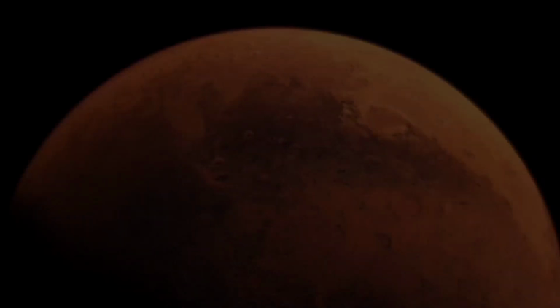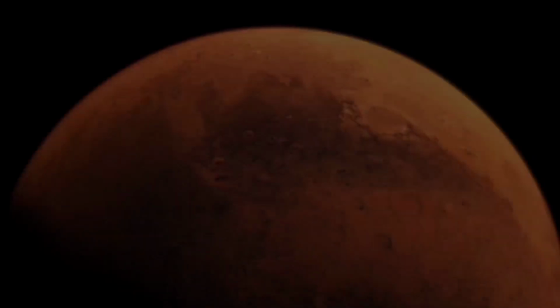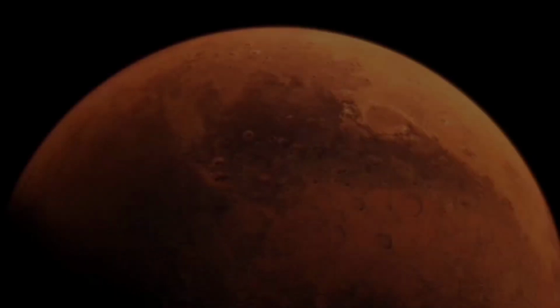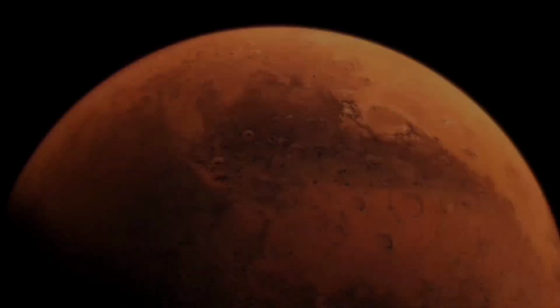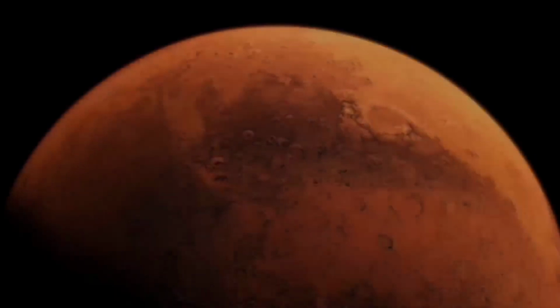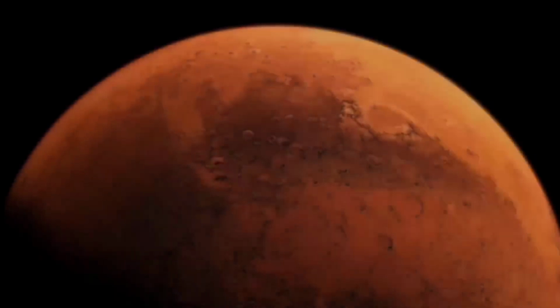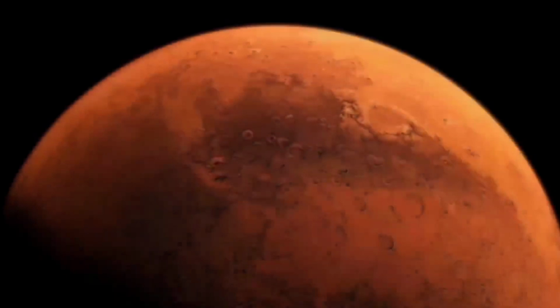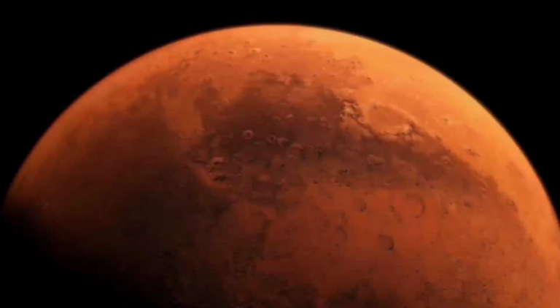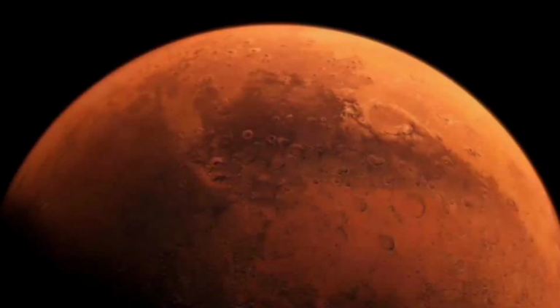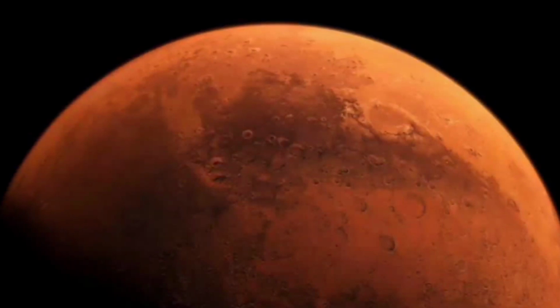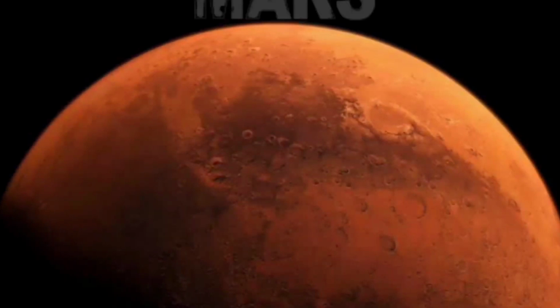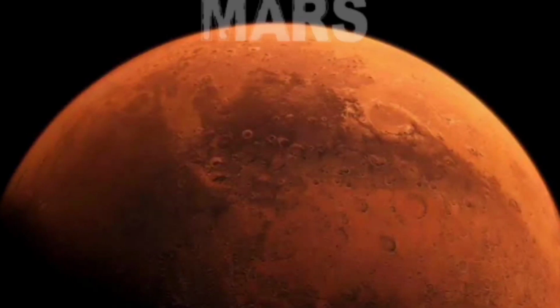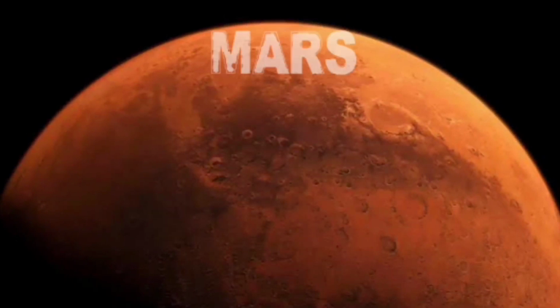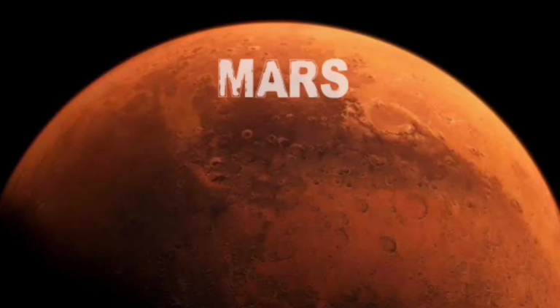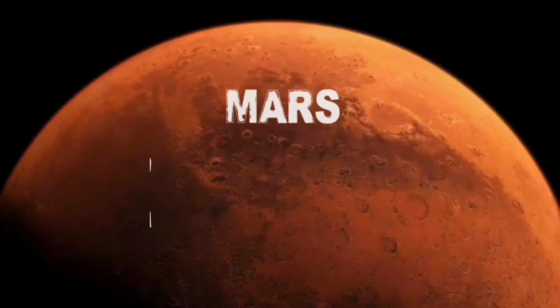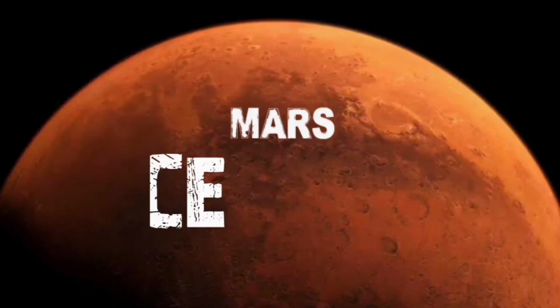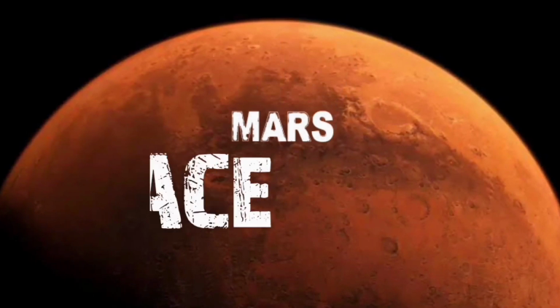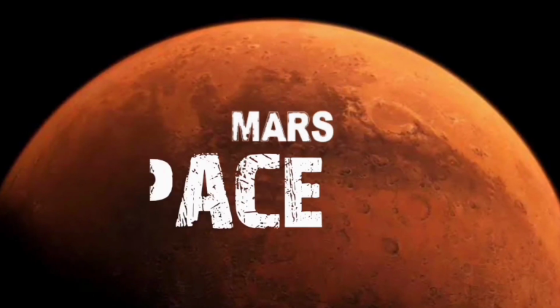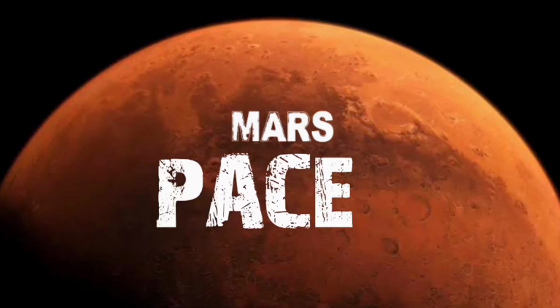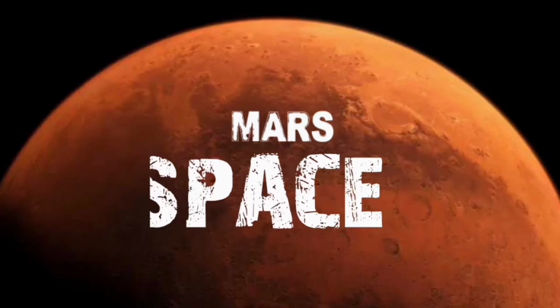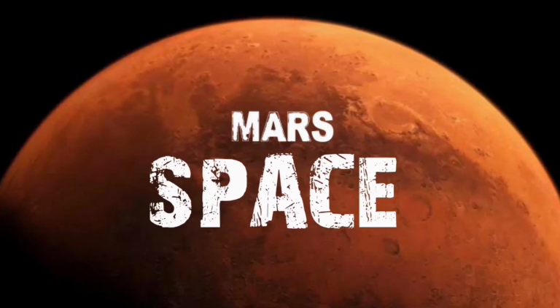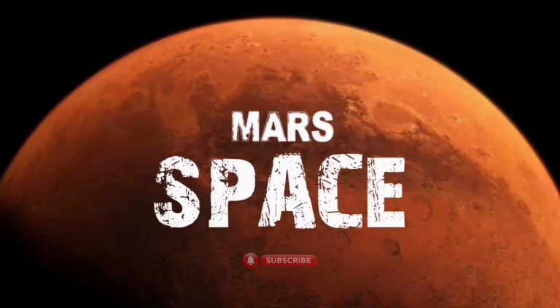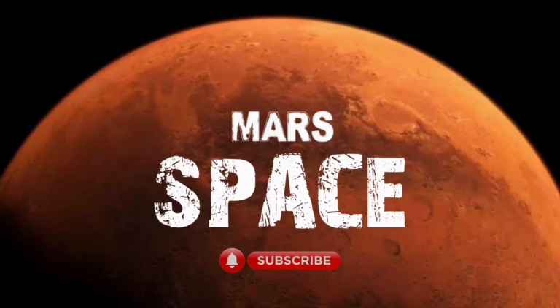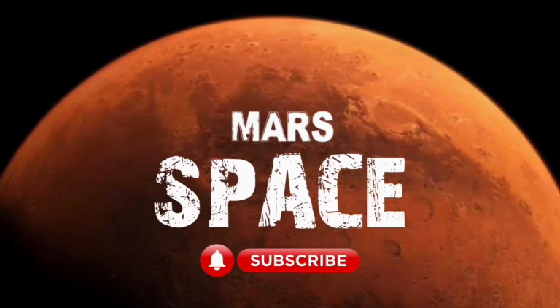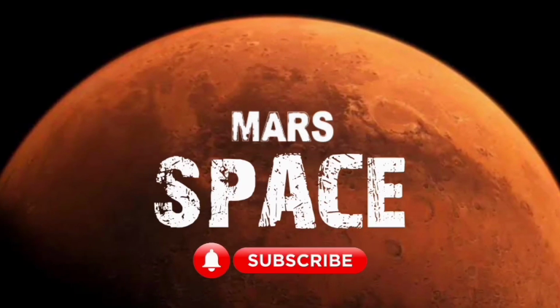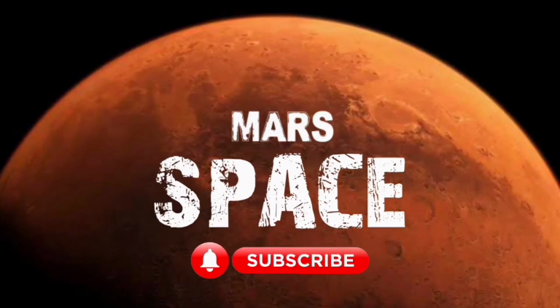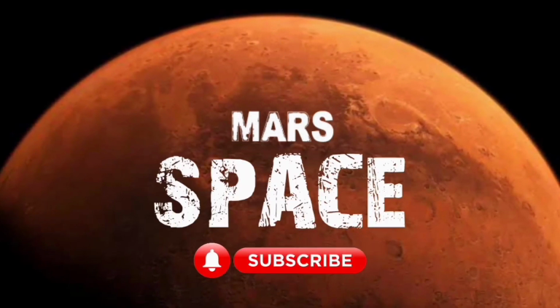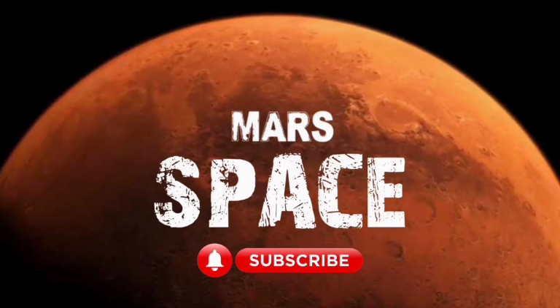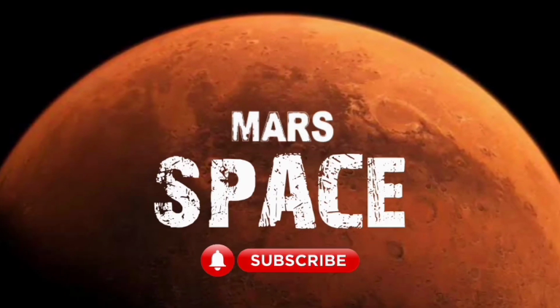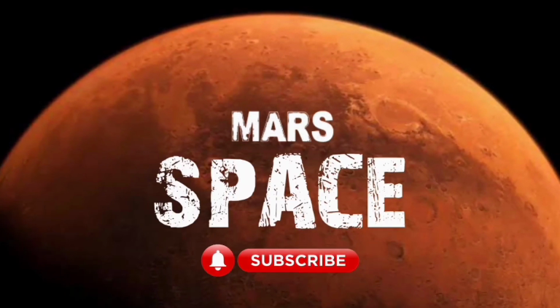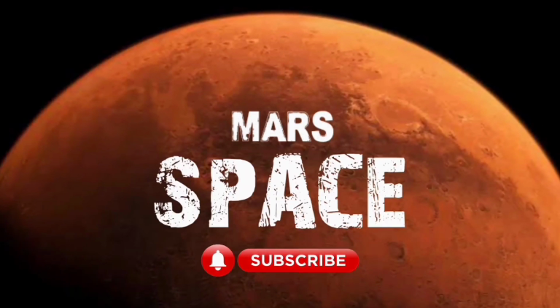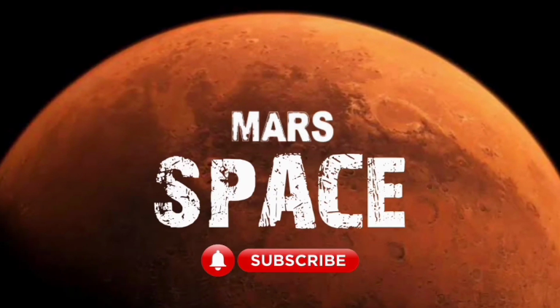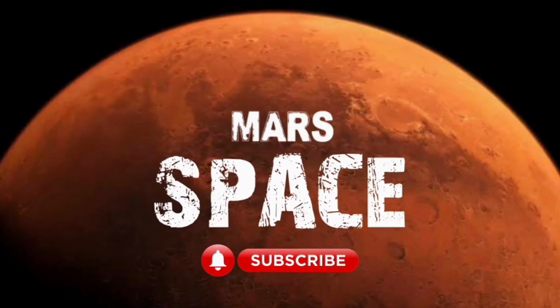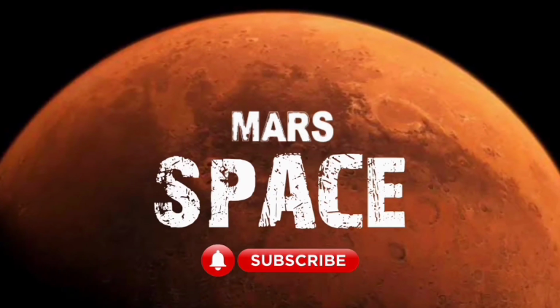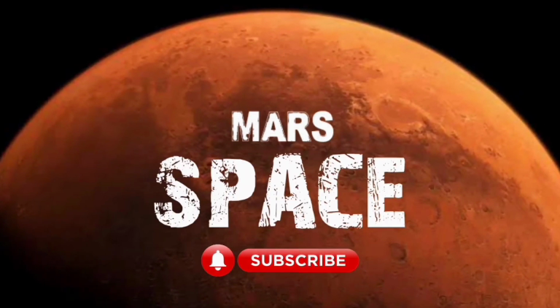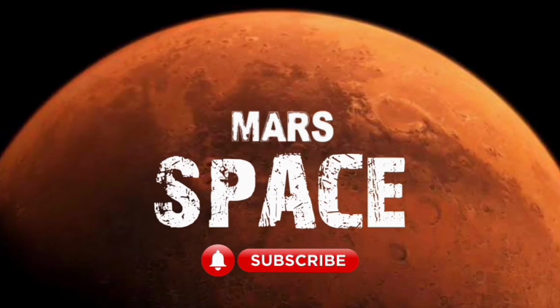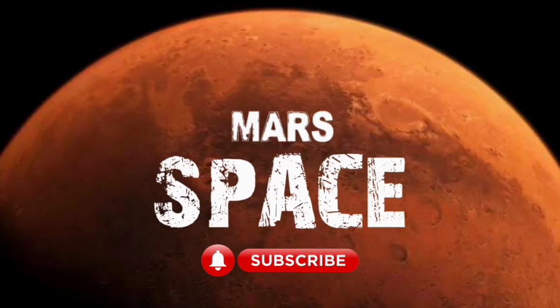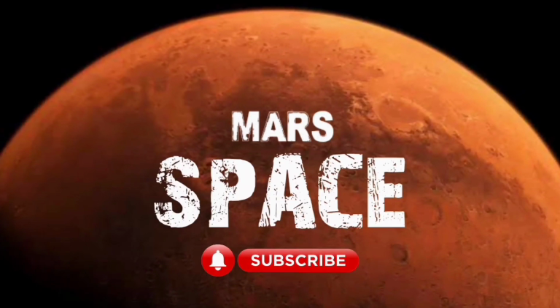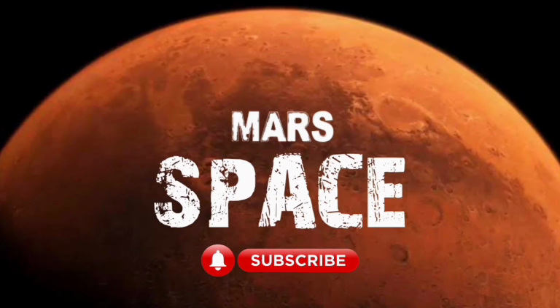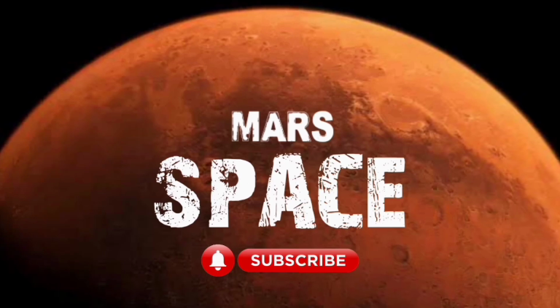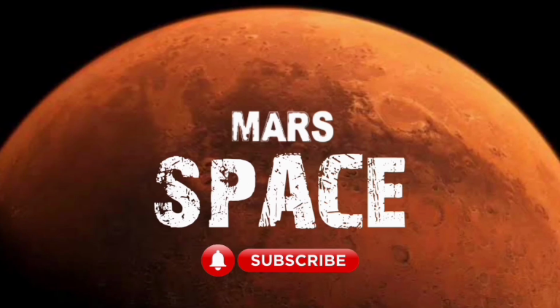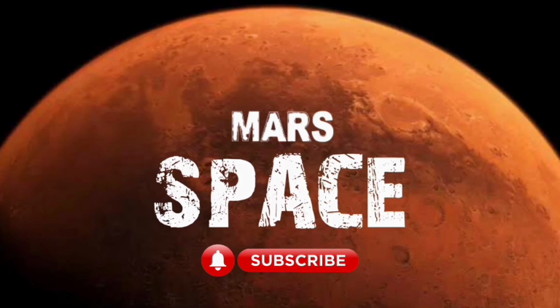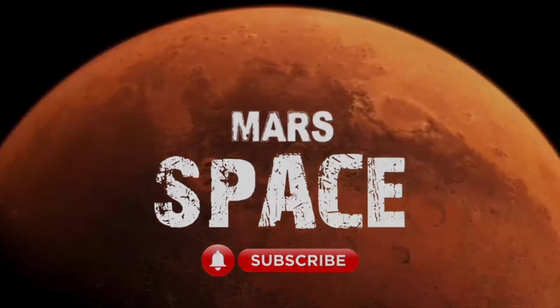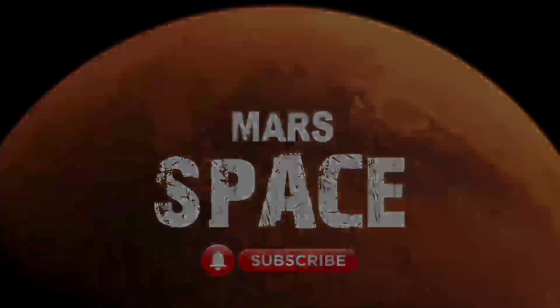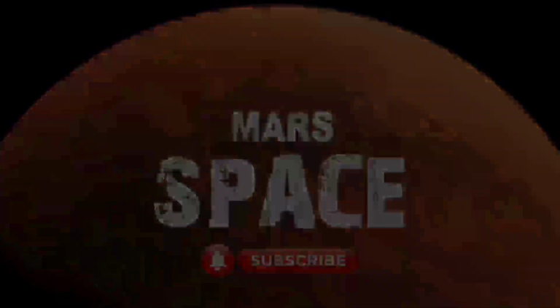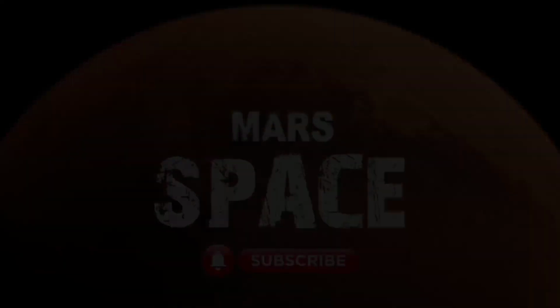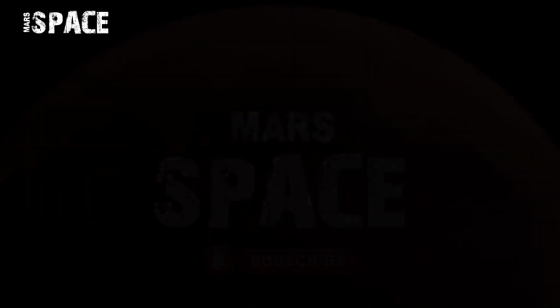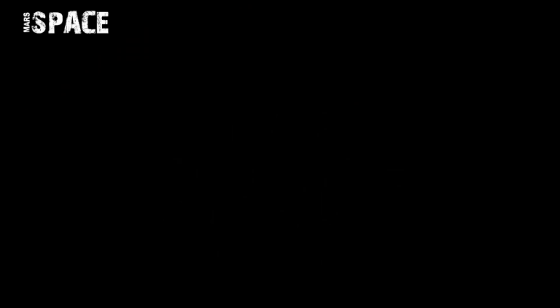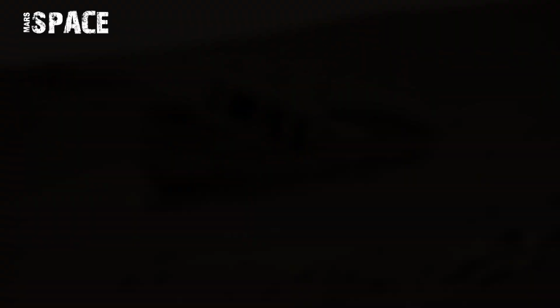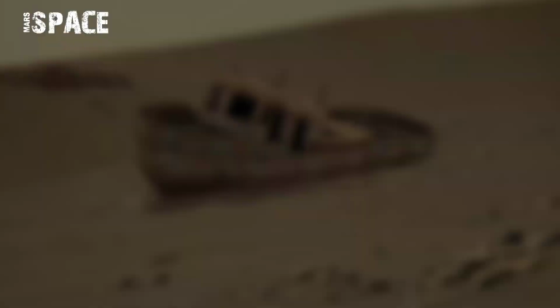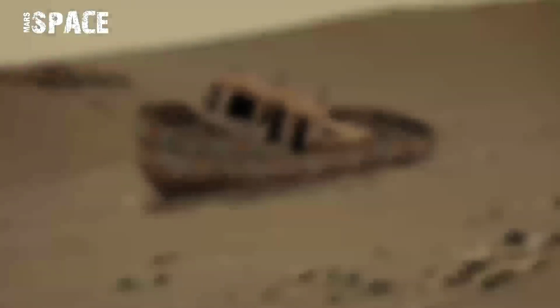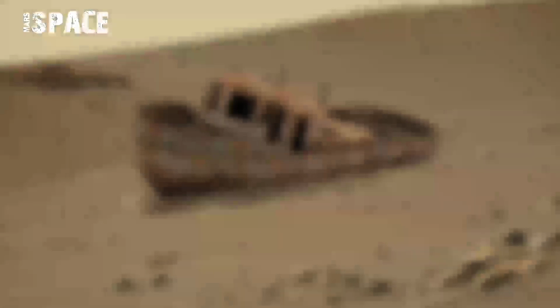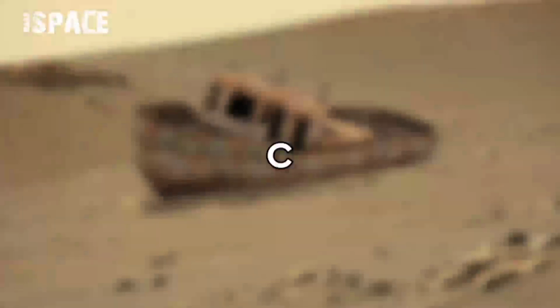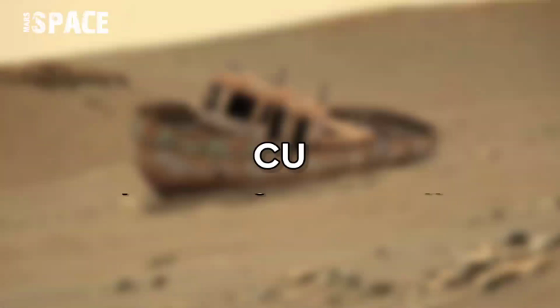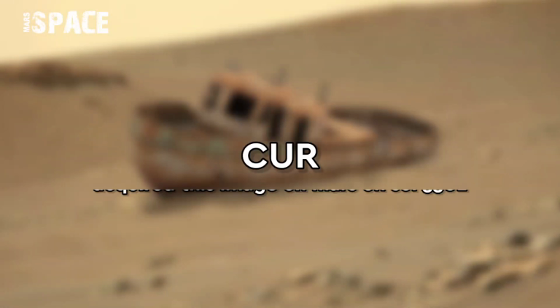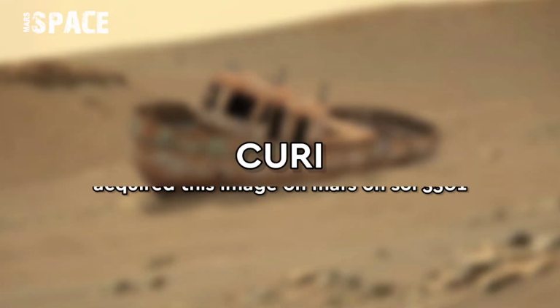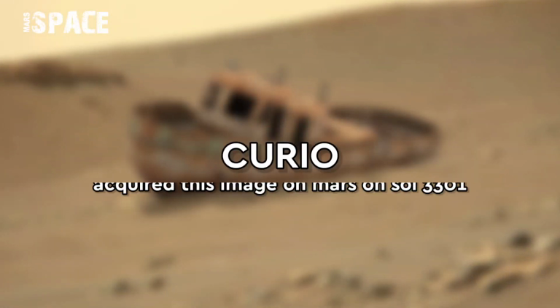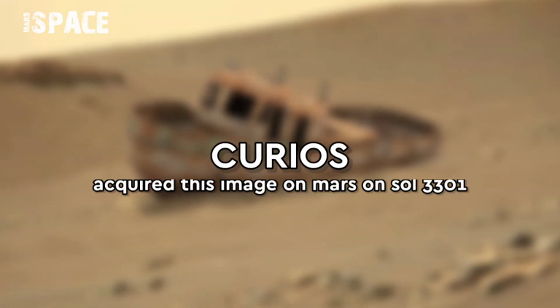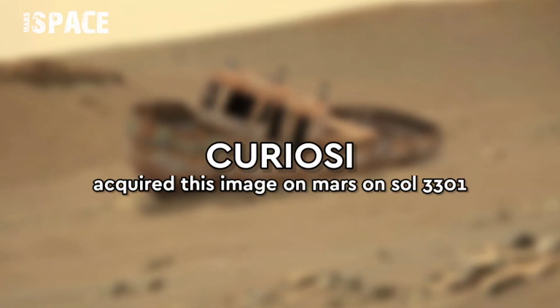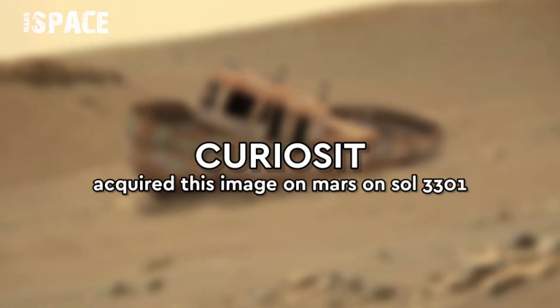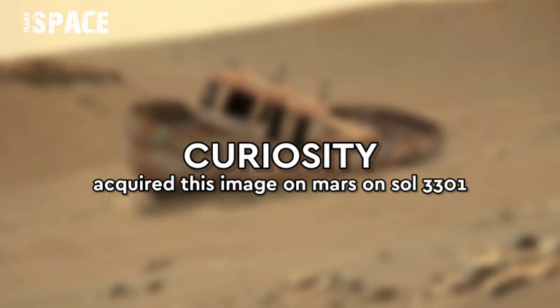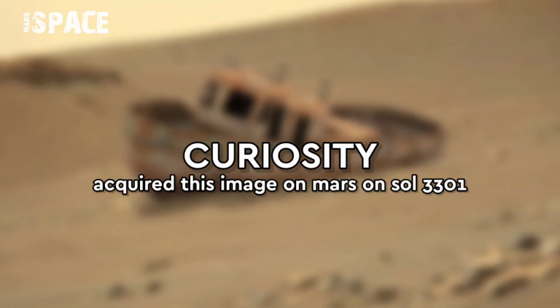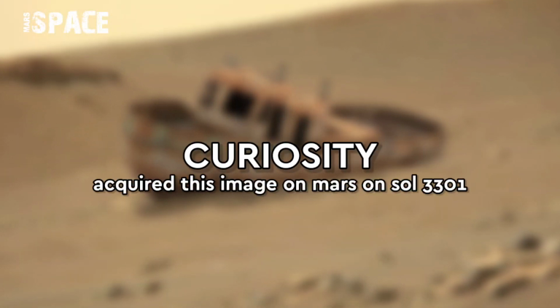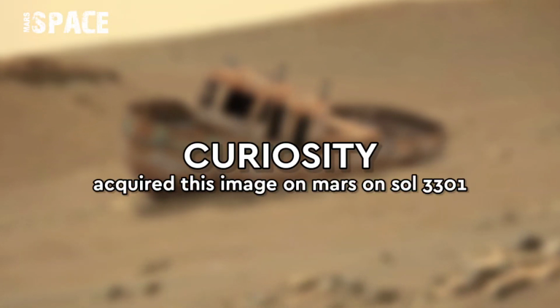Hello everyone, welcome back to our YouTube channel, Mars of Space. If you are new, hit the bell icon with thumbs up and please watch till the end.